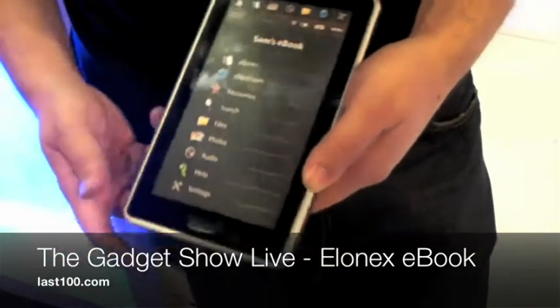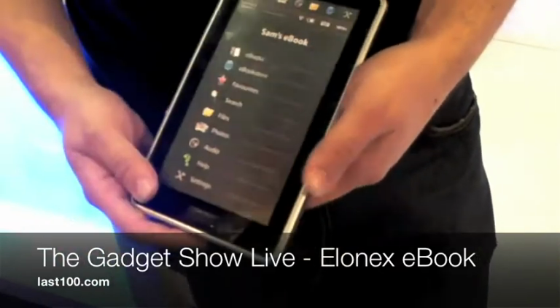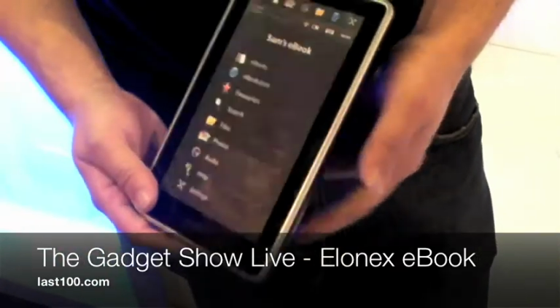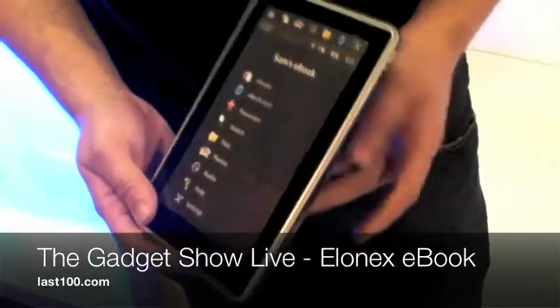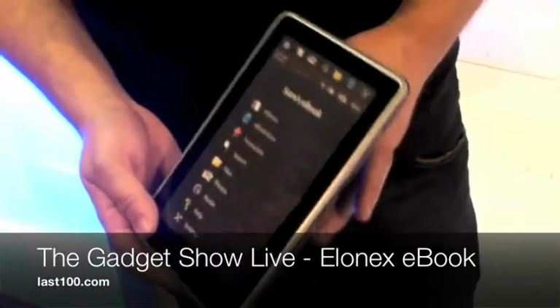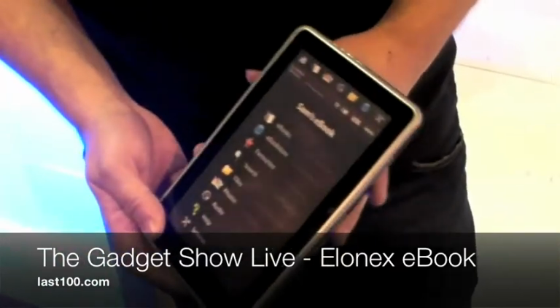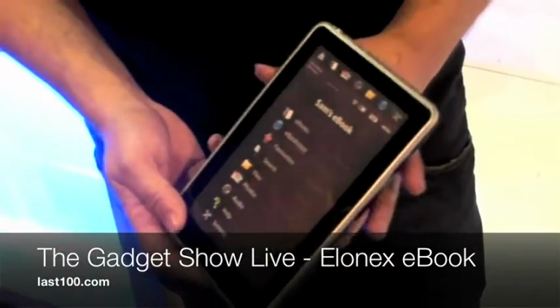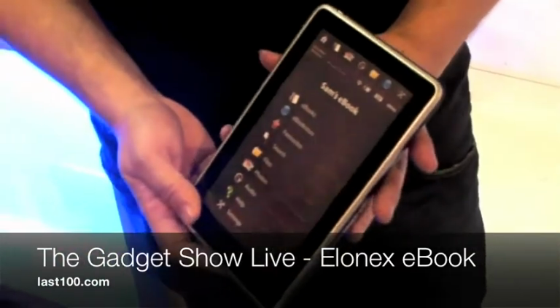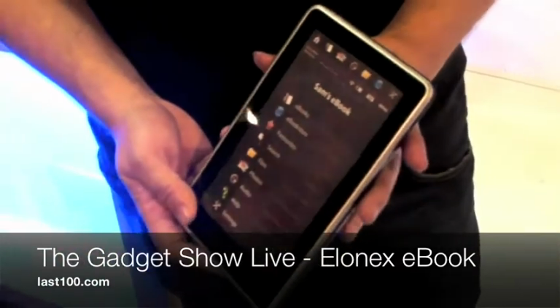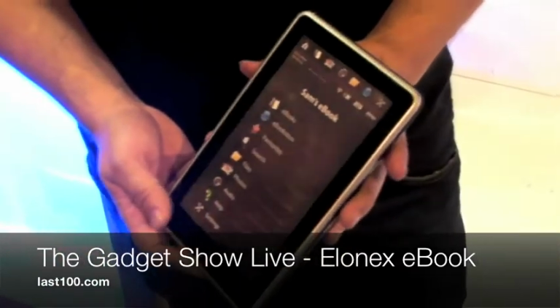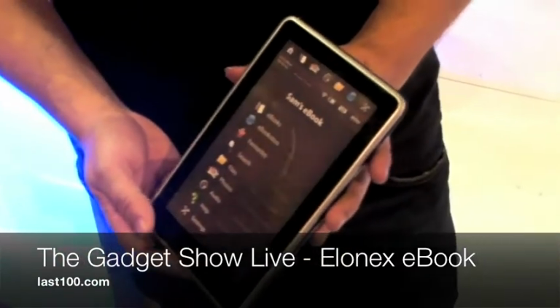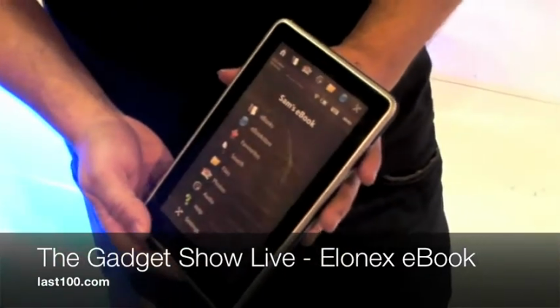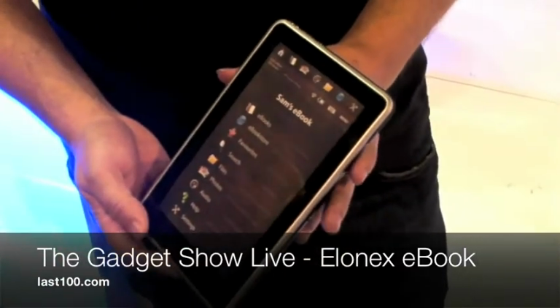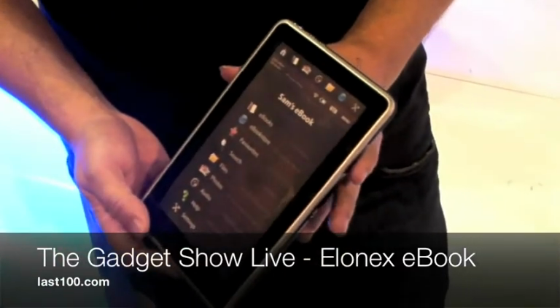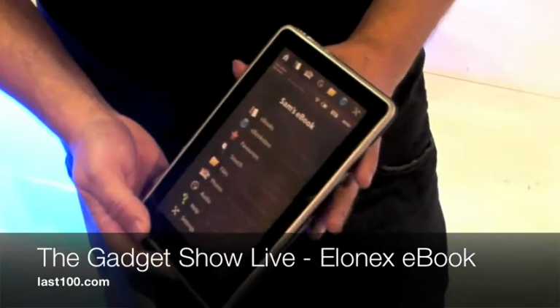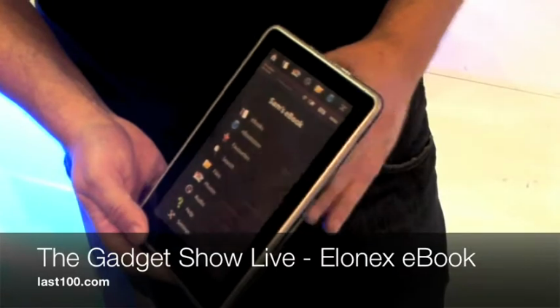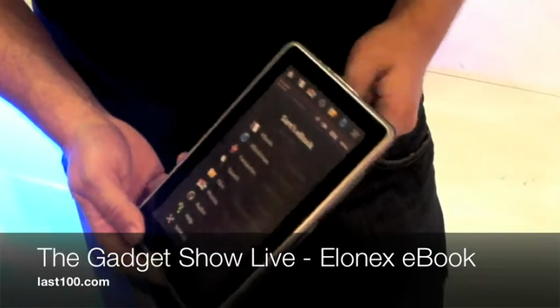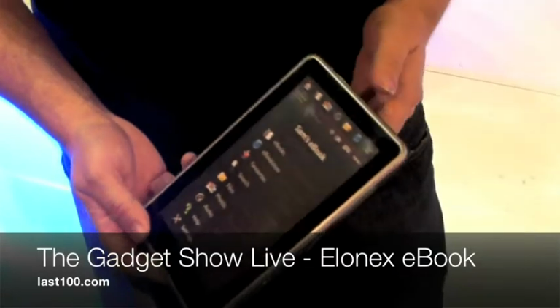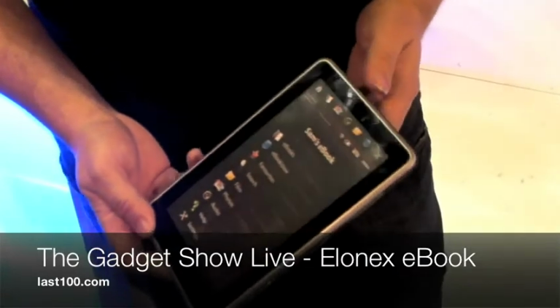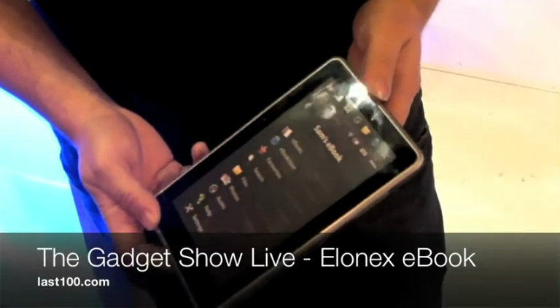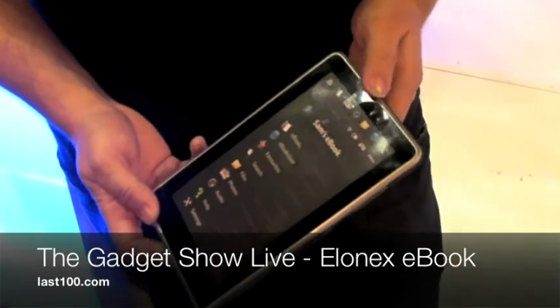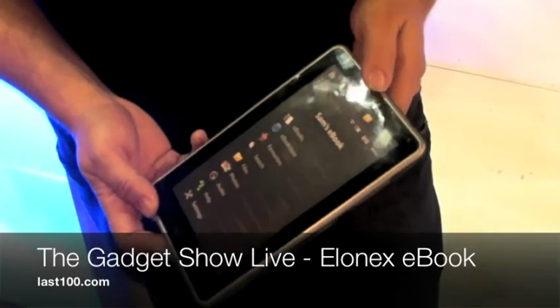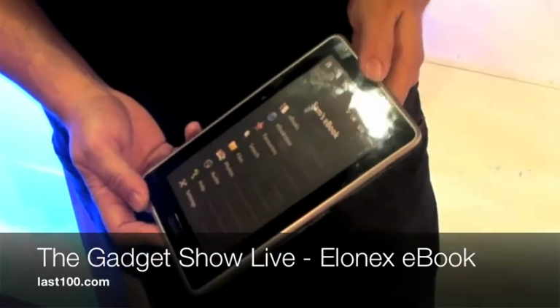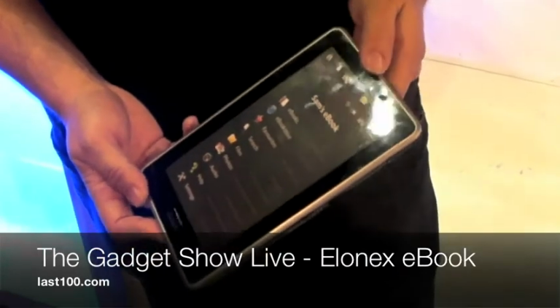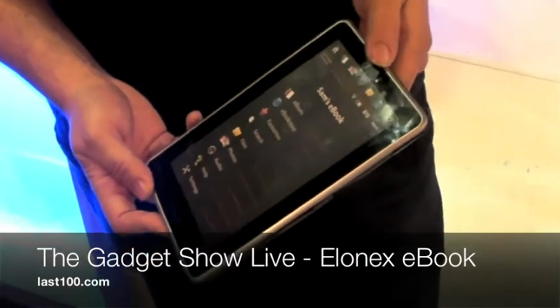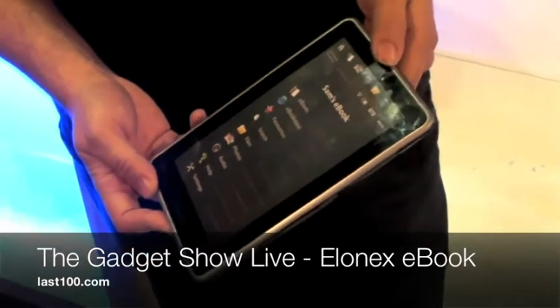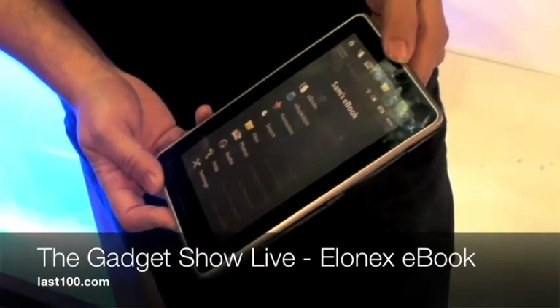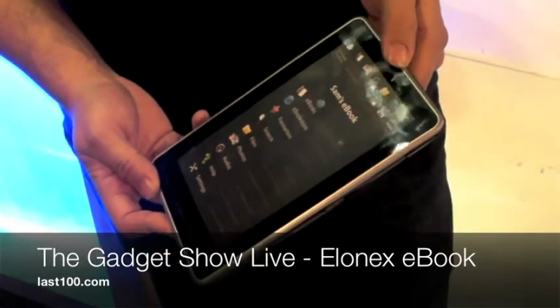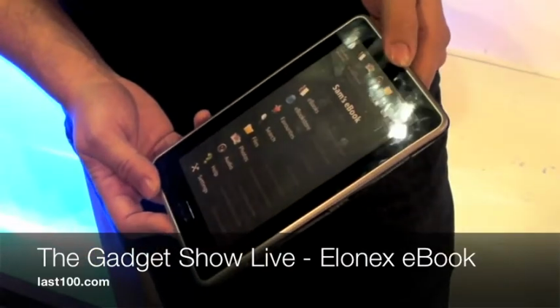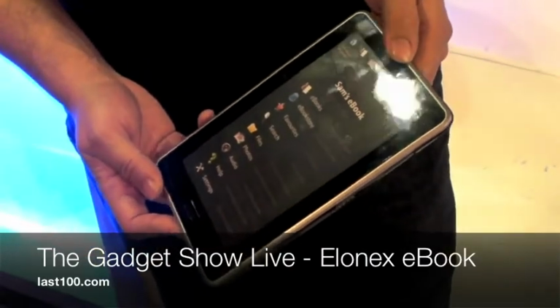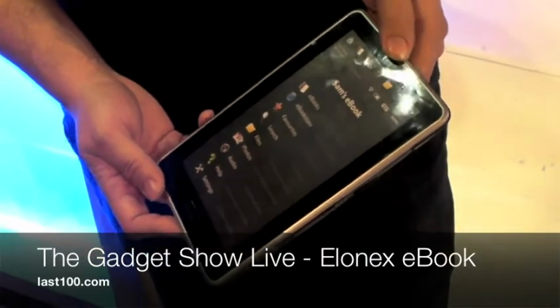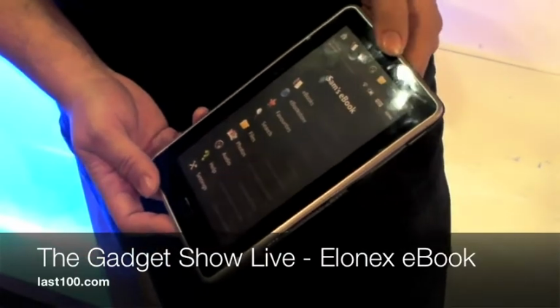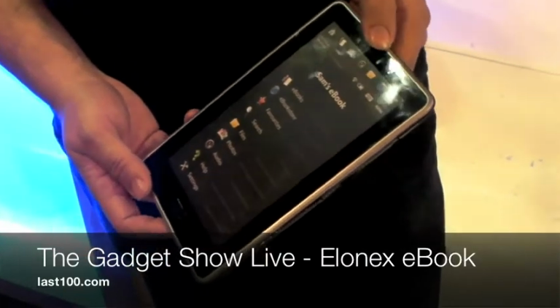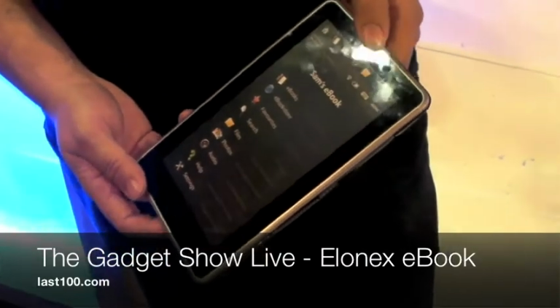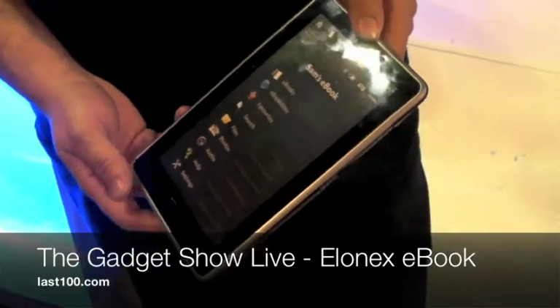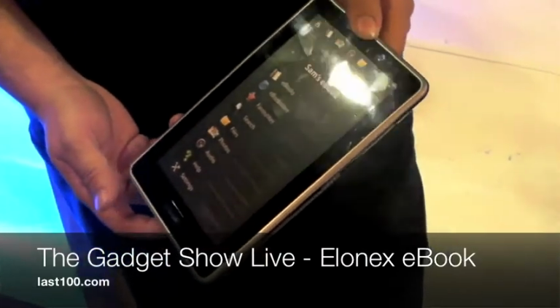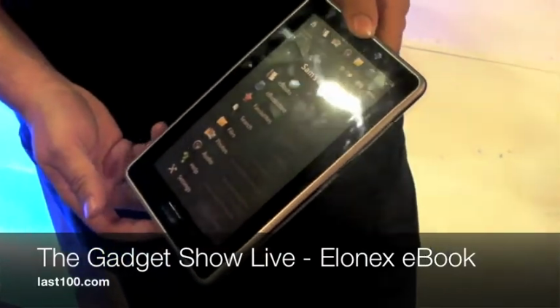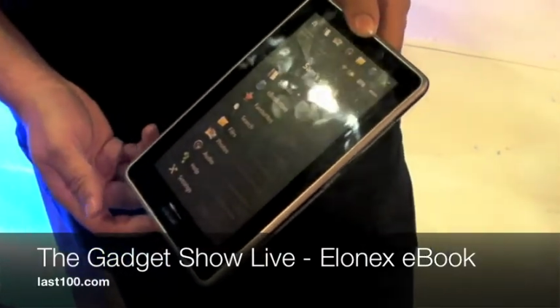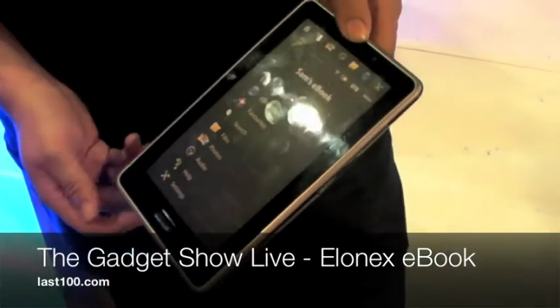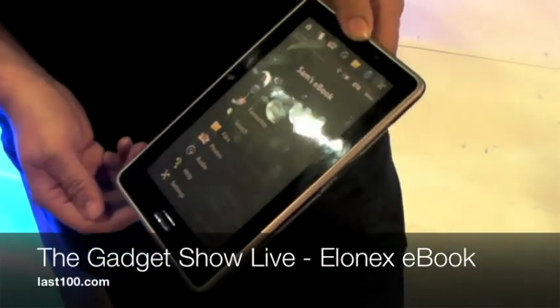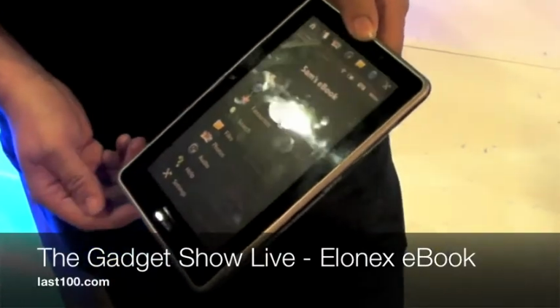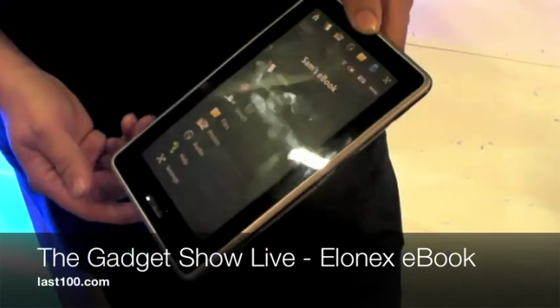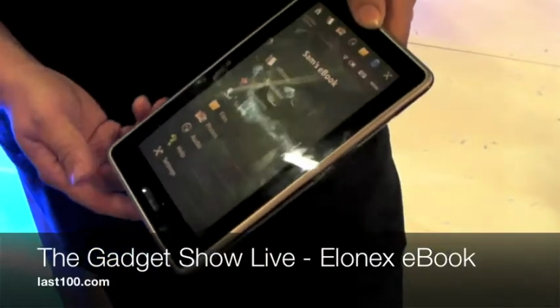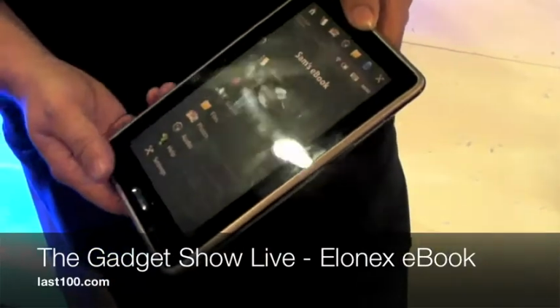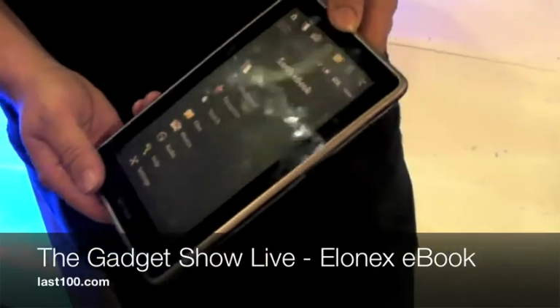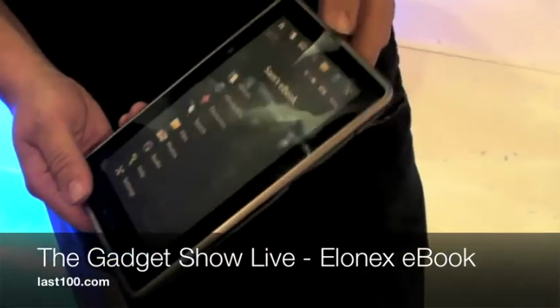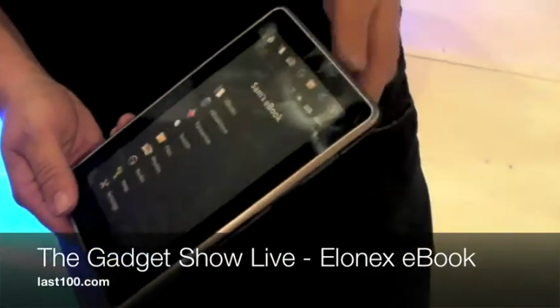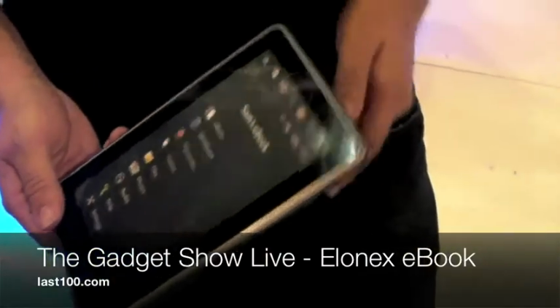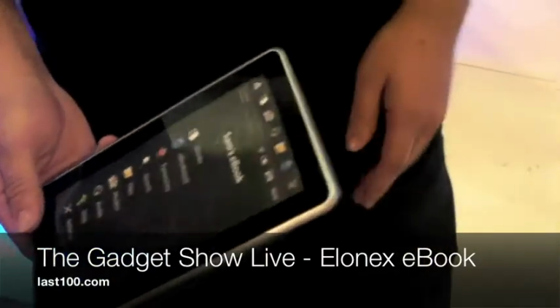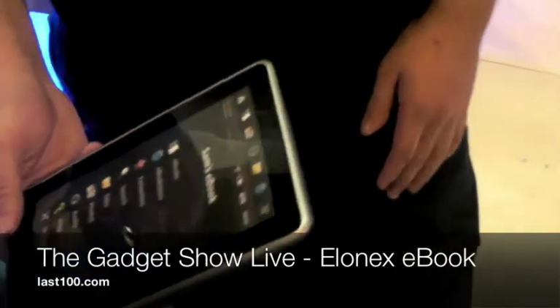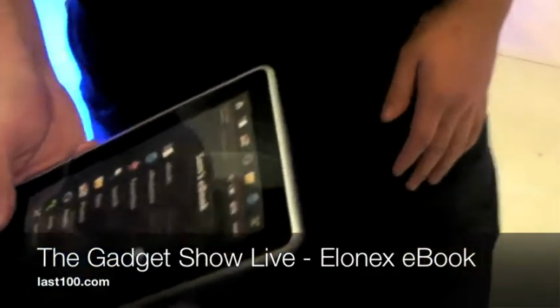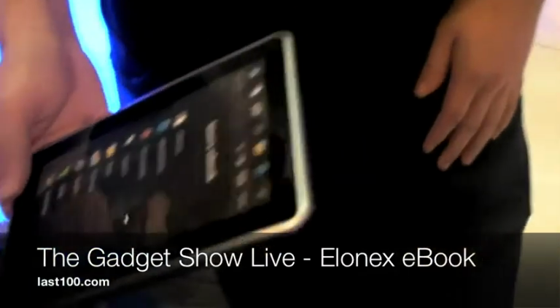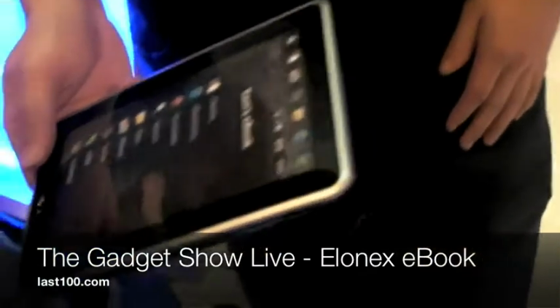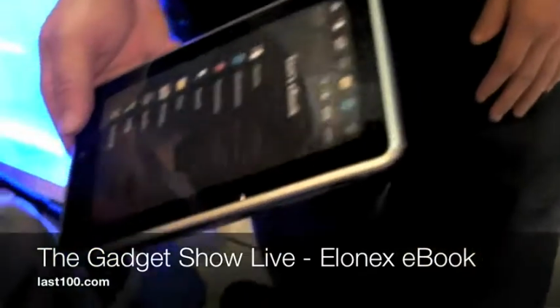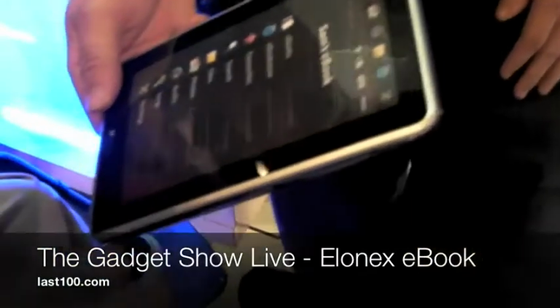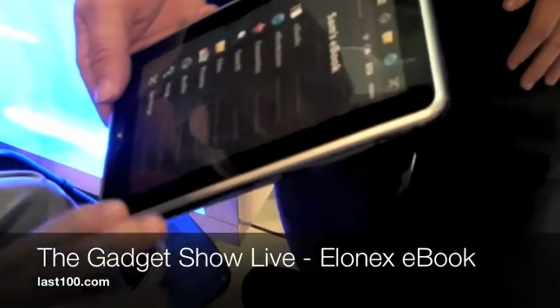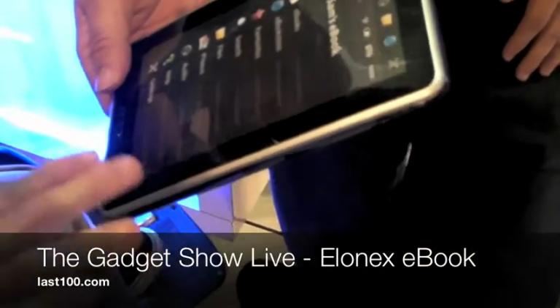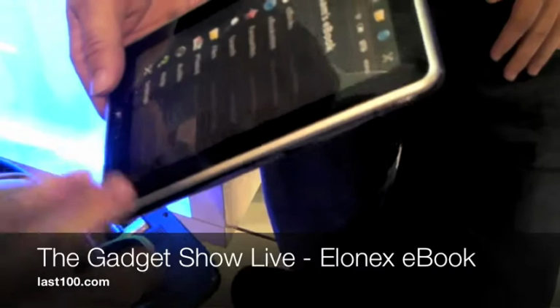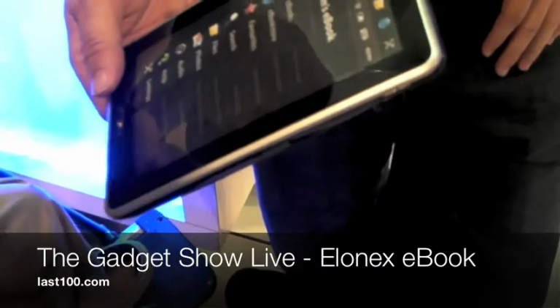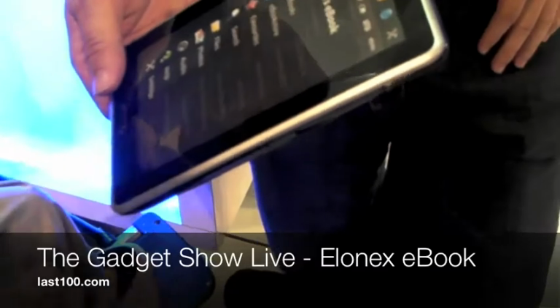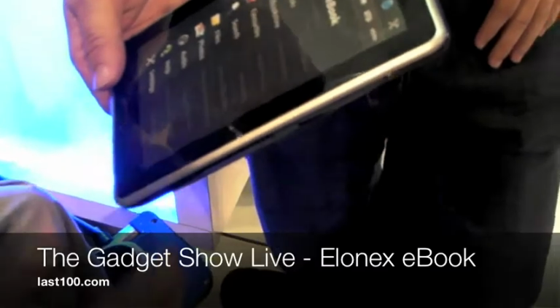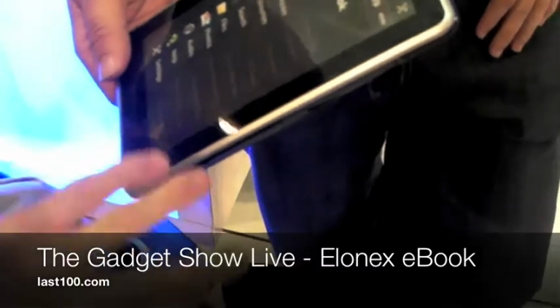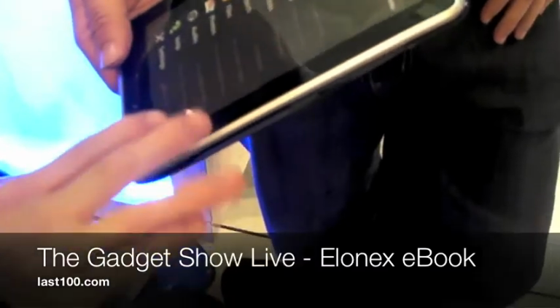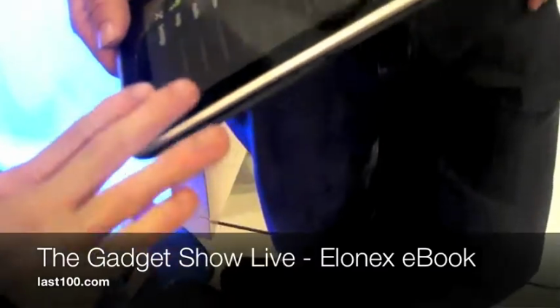That is our £99 e-book which we launched yesterday.